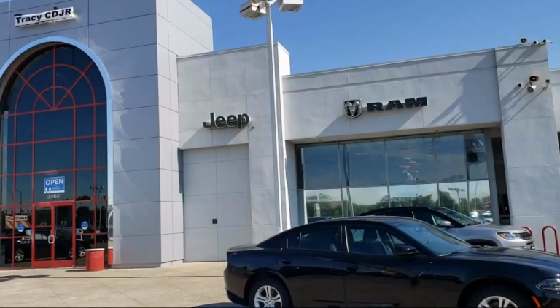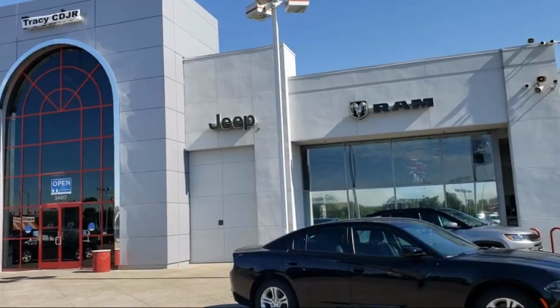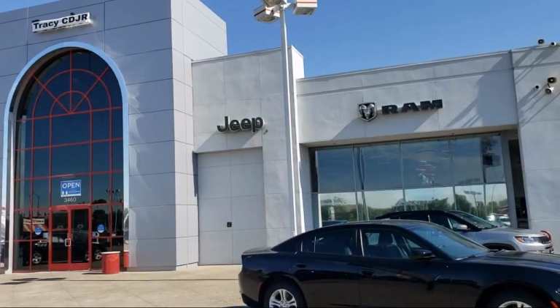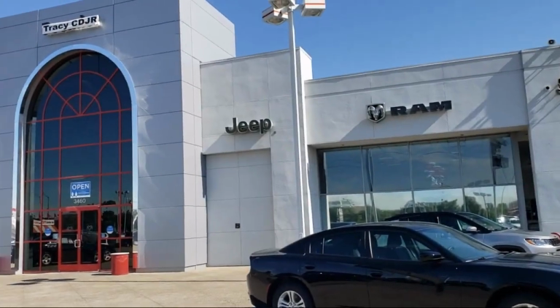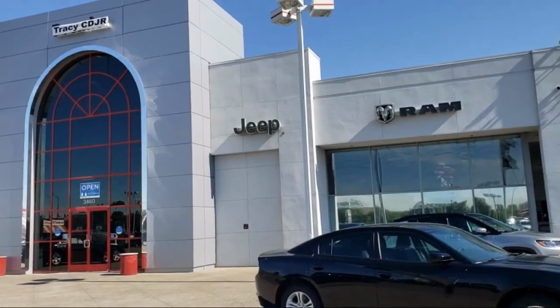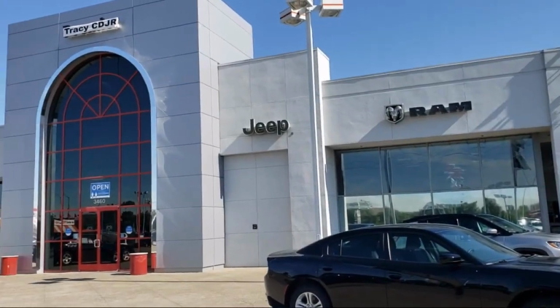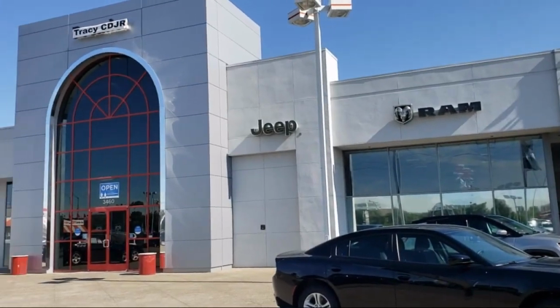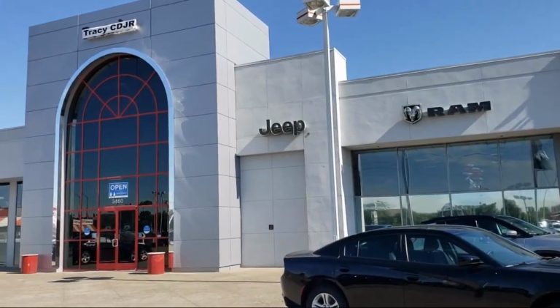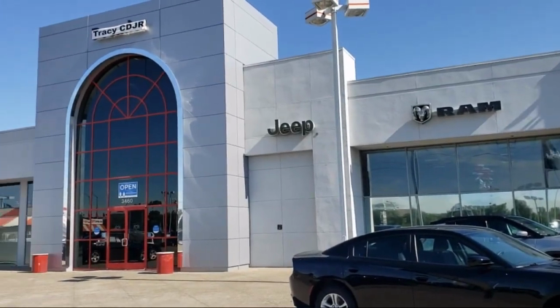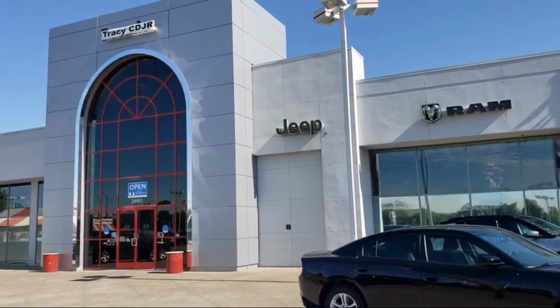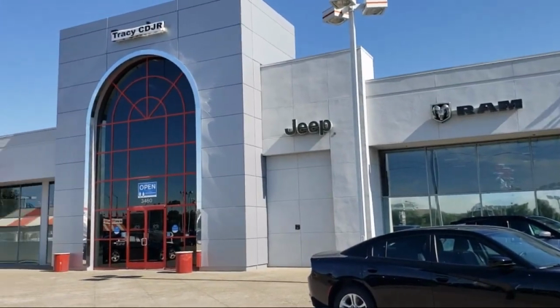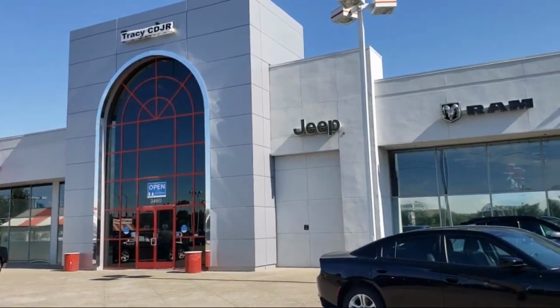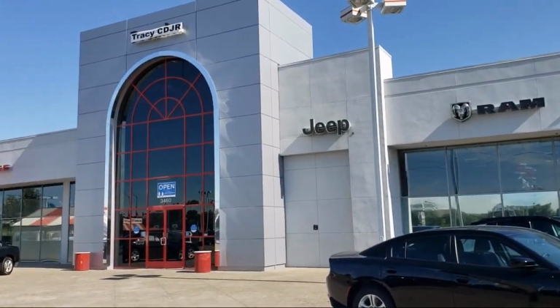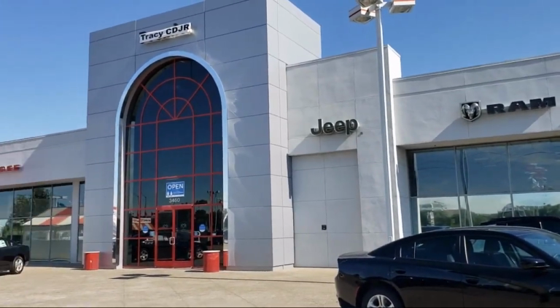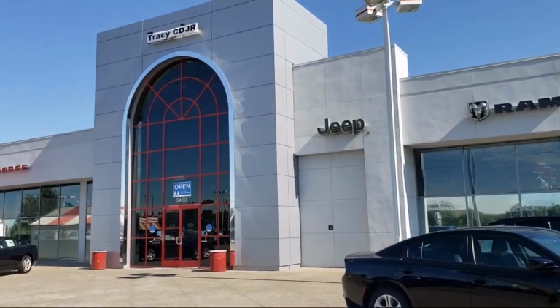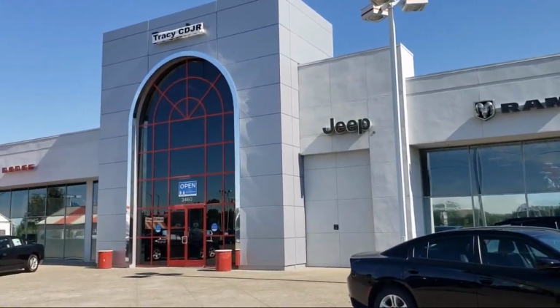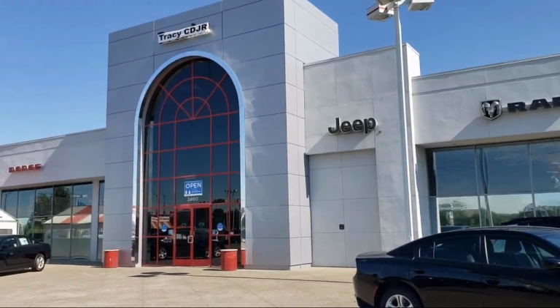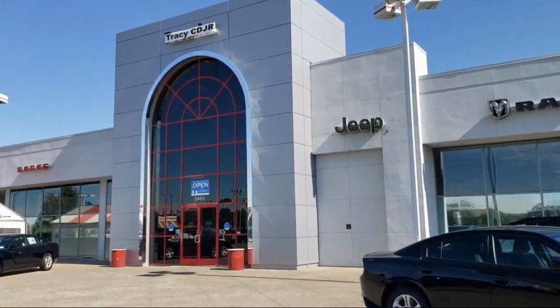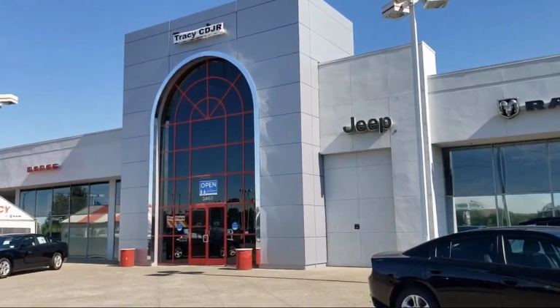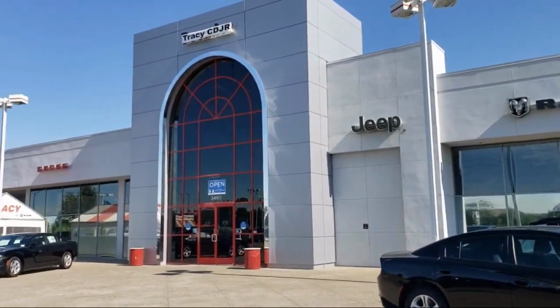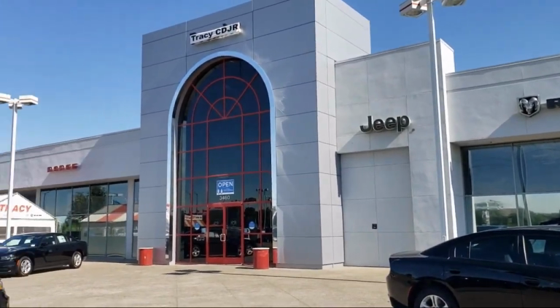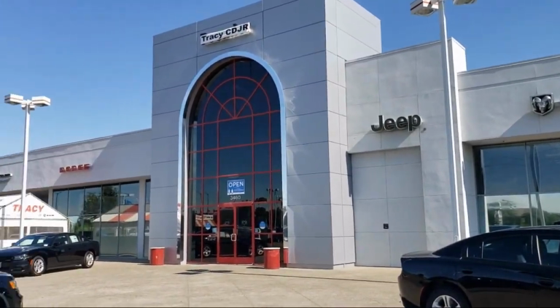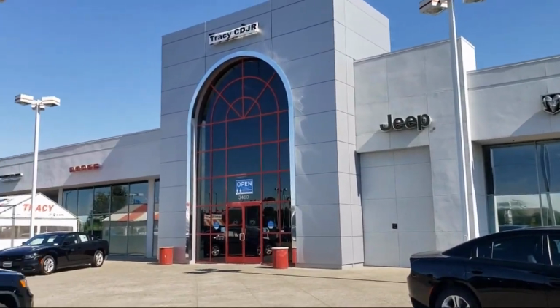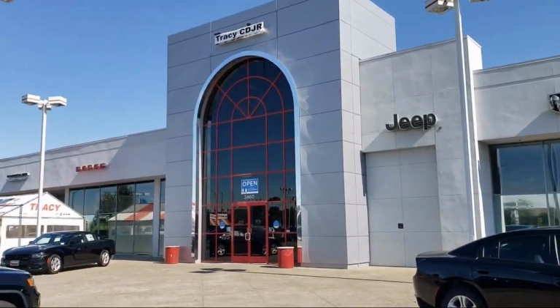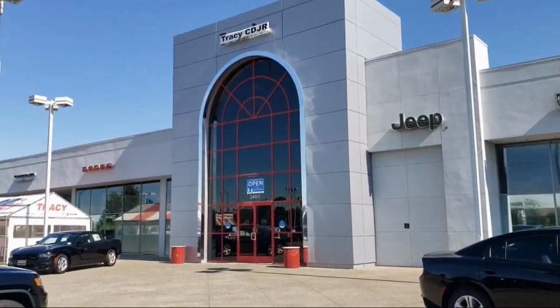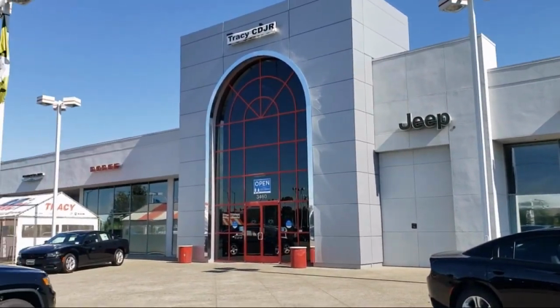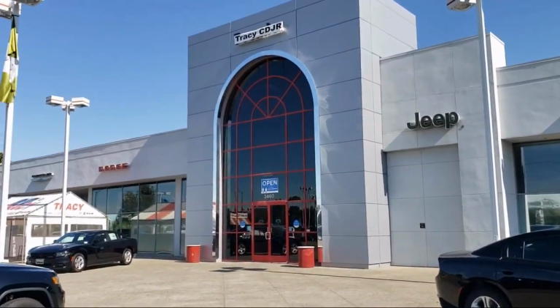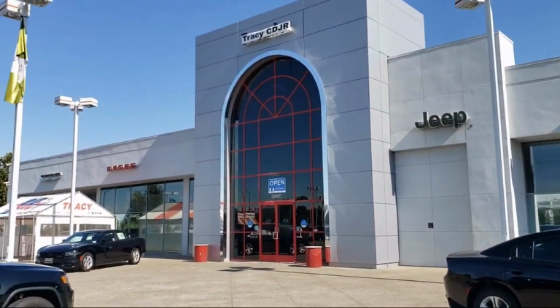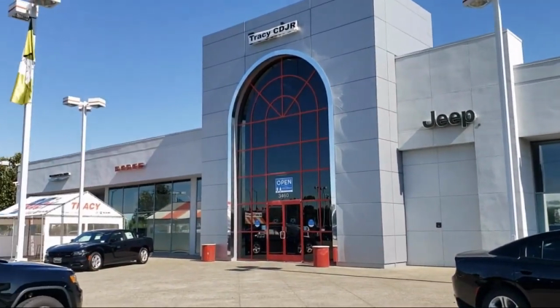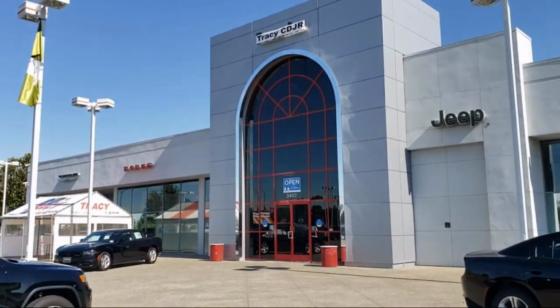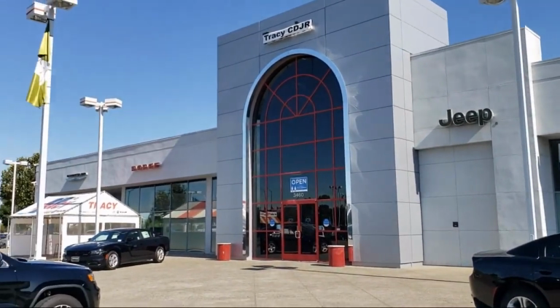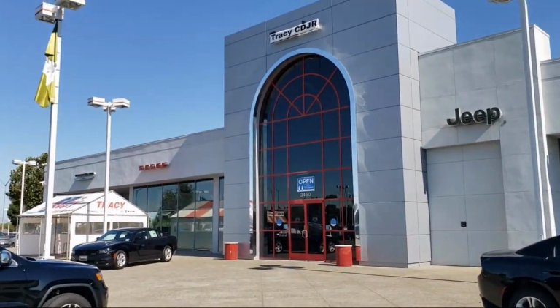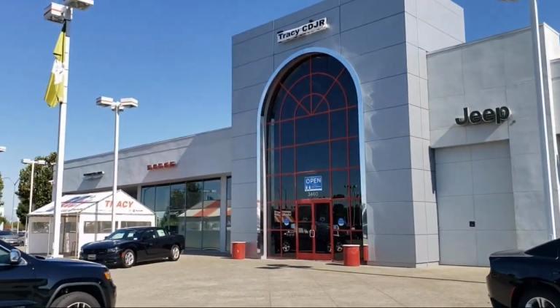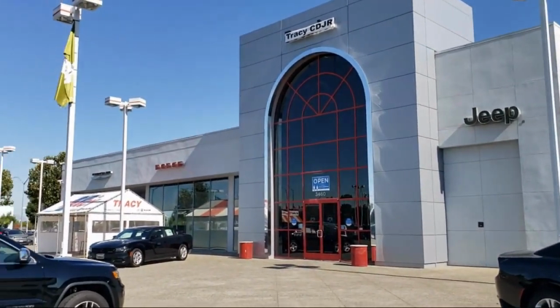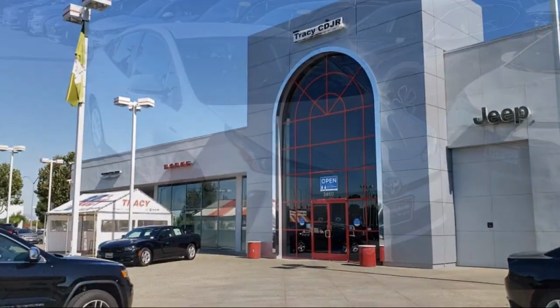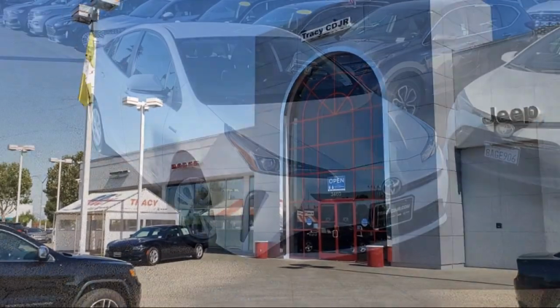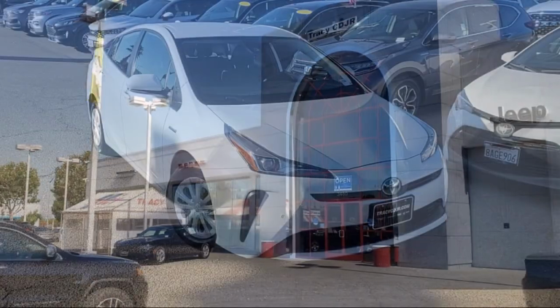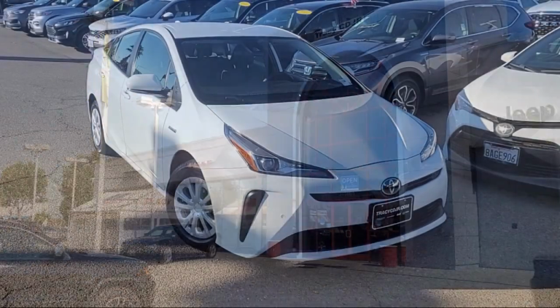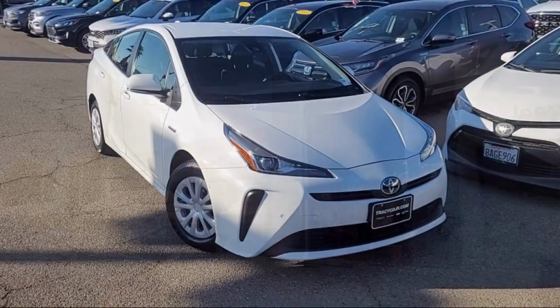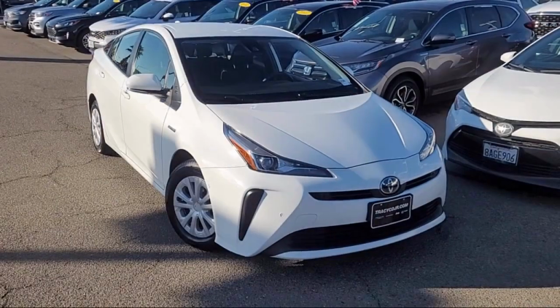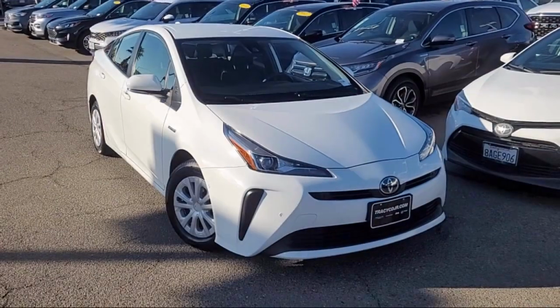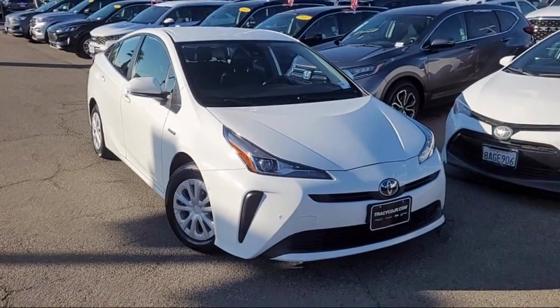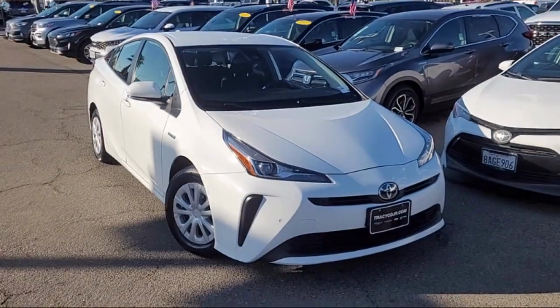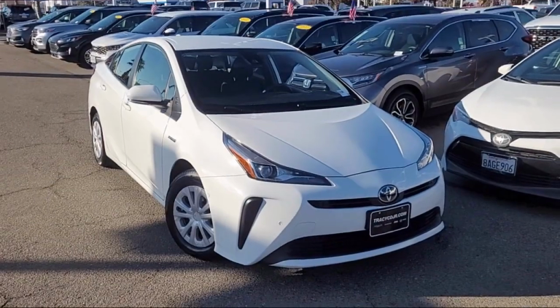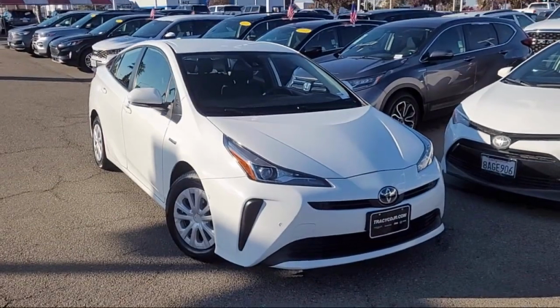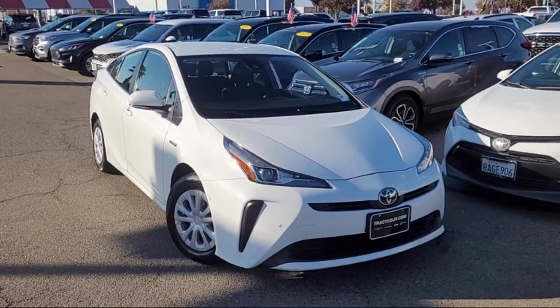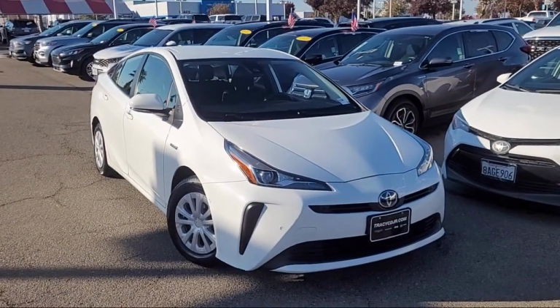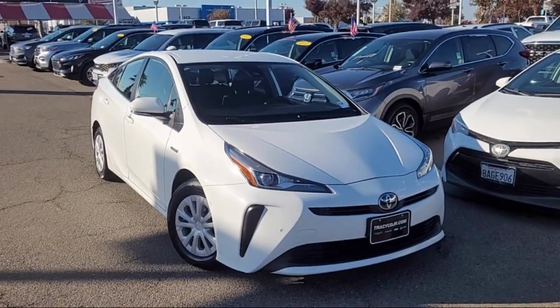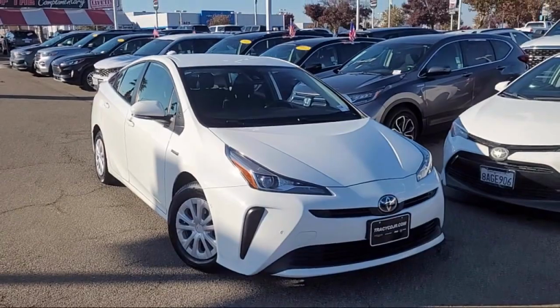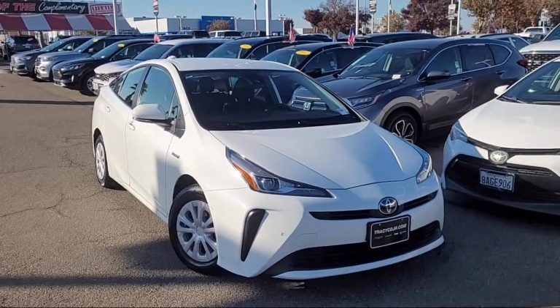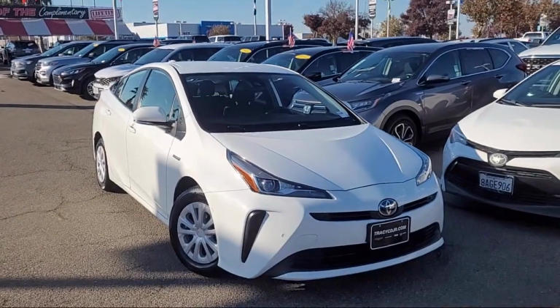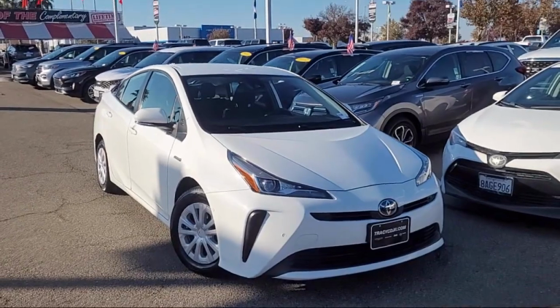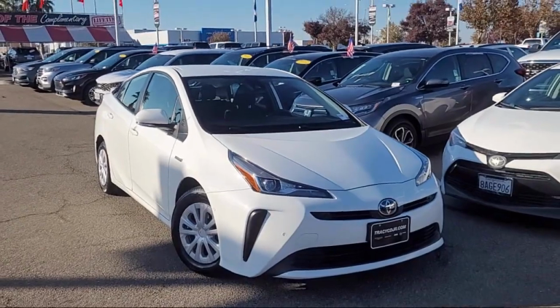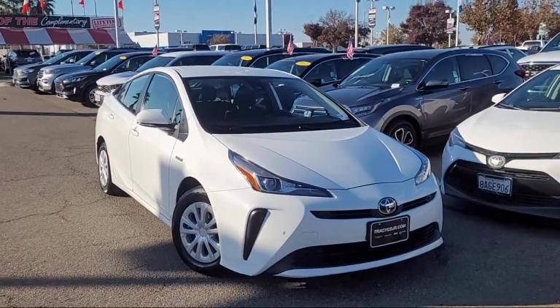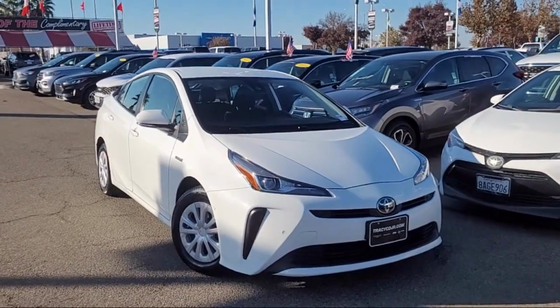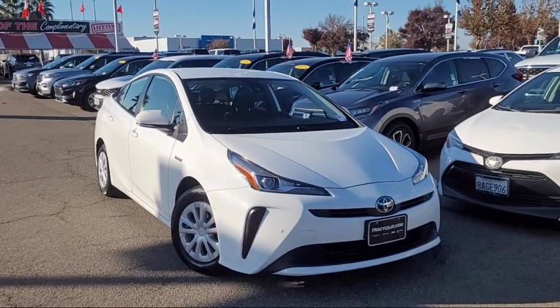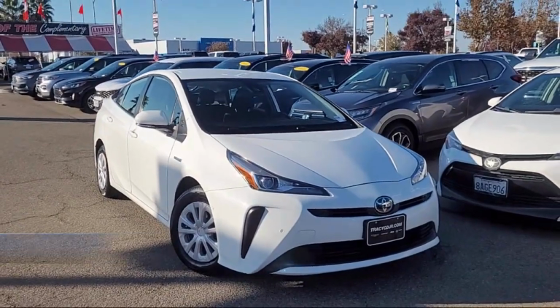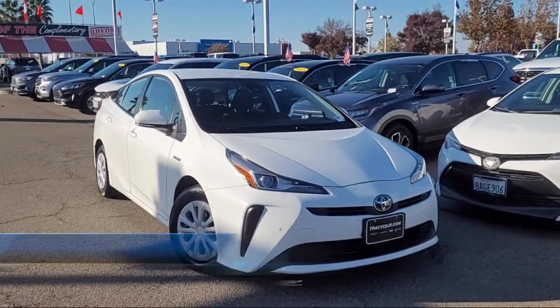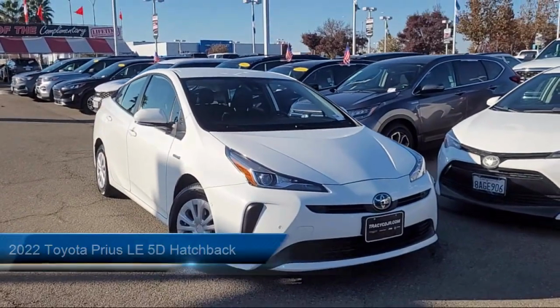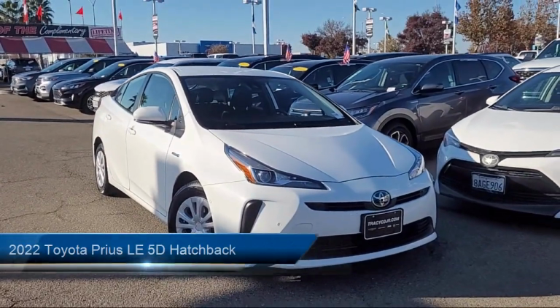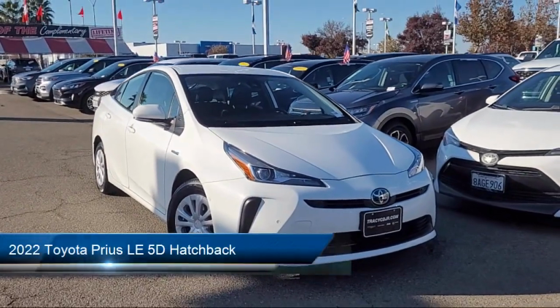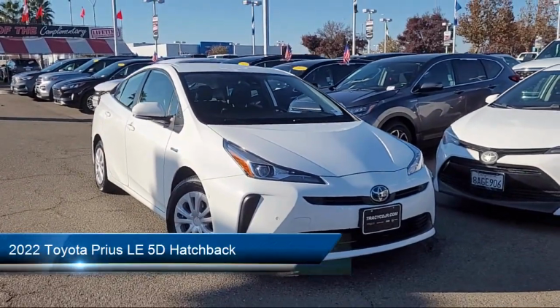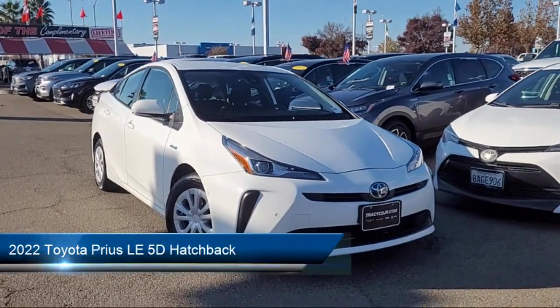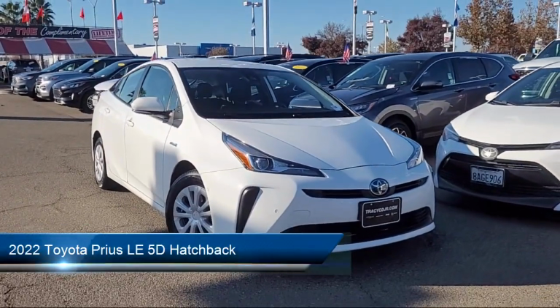Welcome to Tracy Chrysler Dodge Jeep Brown, and here's a look at another one of our great vehicles from our inventory.